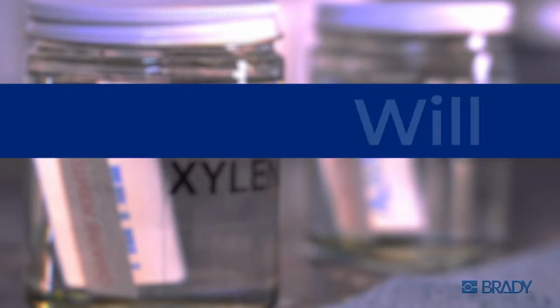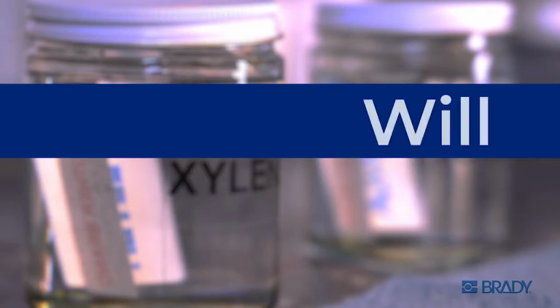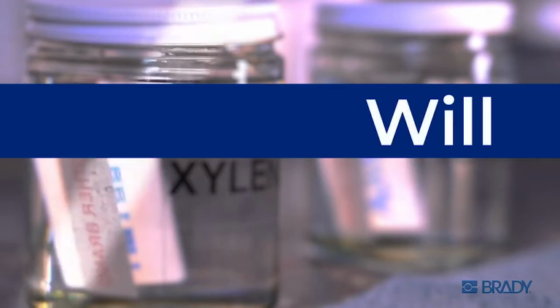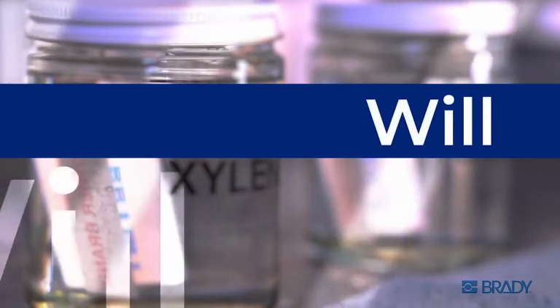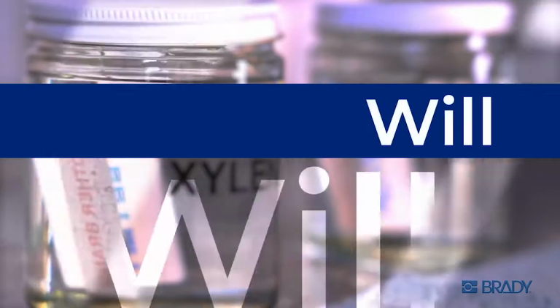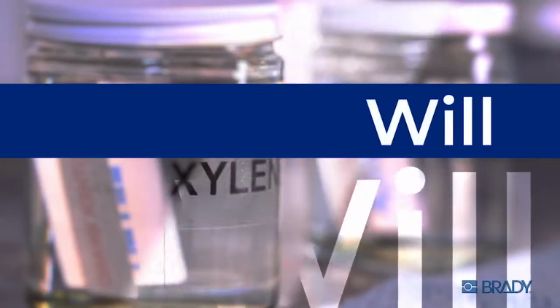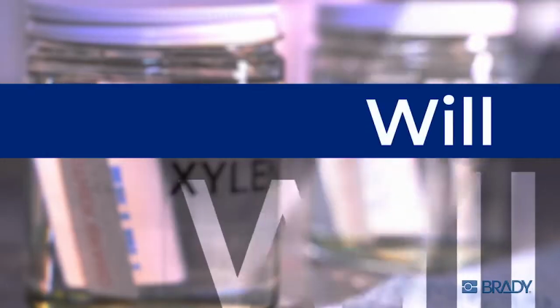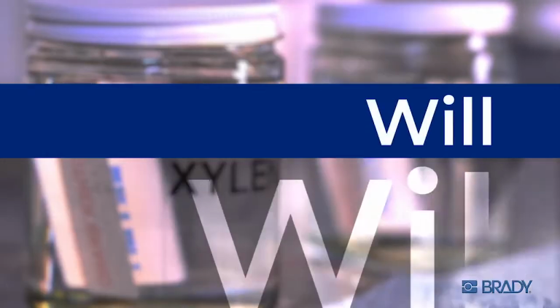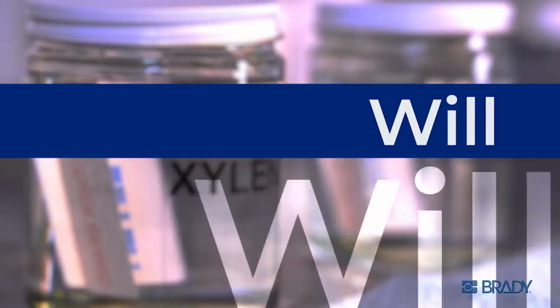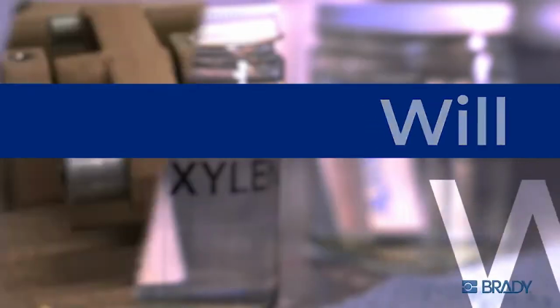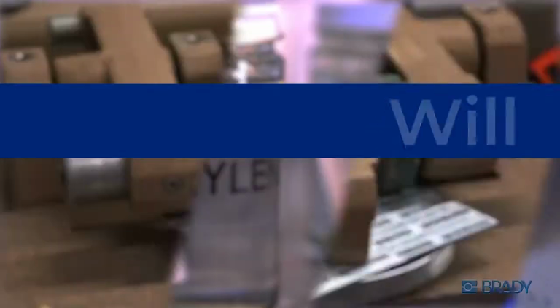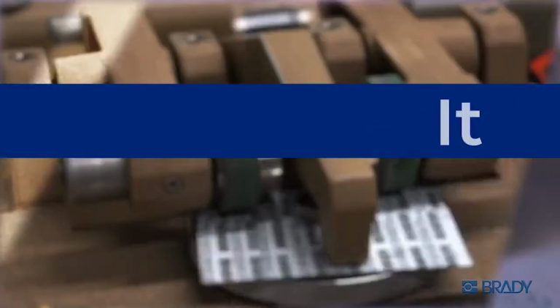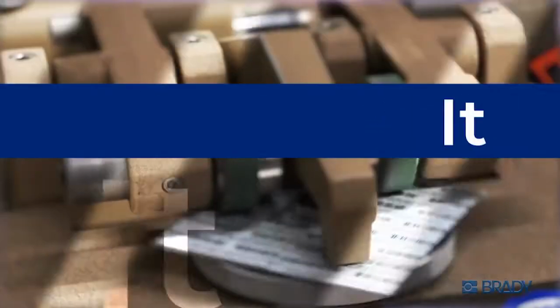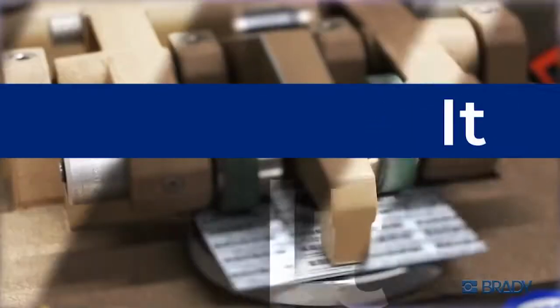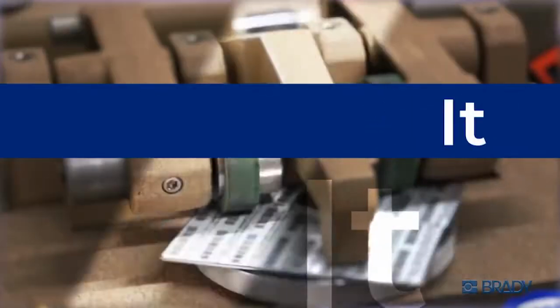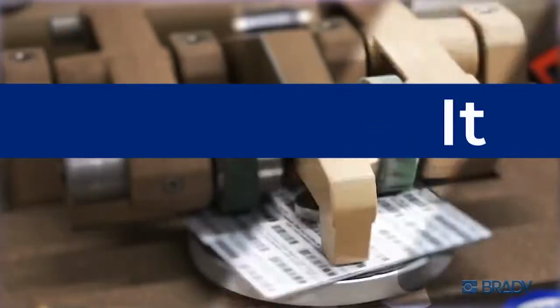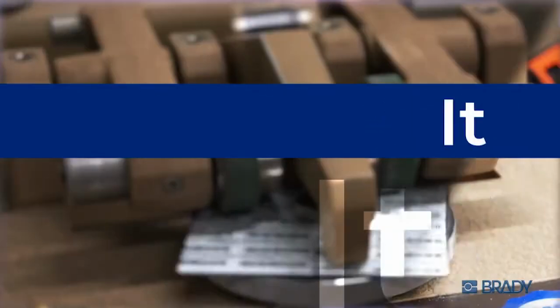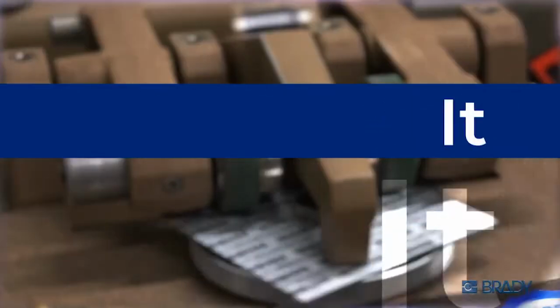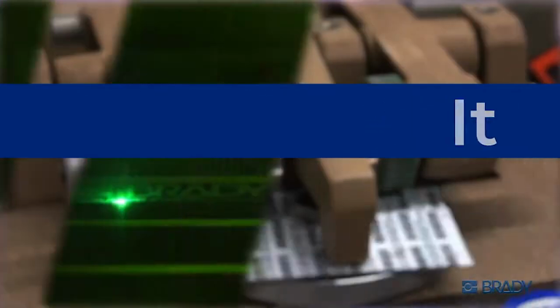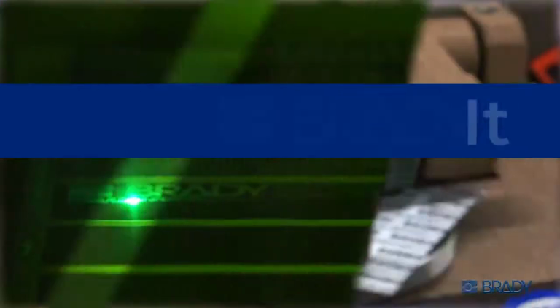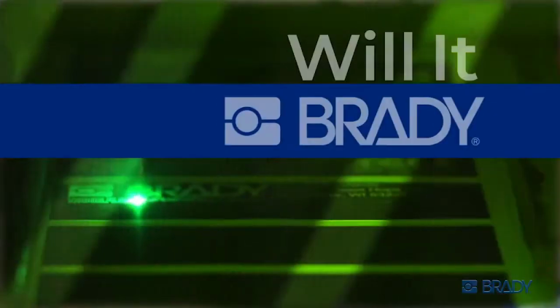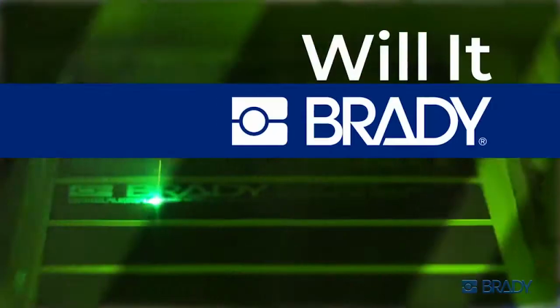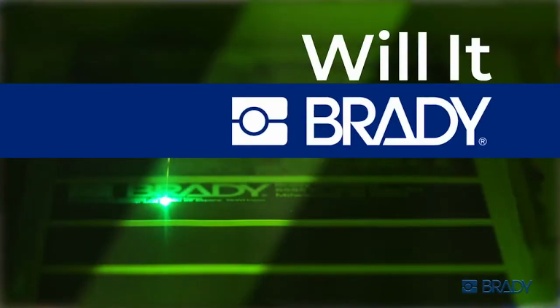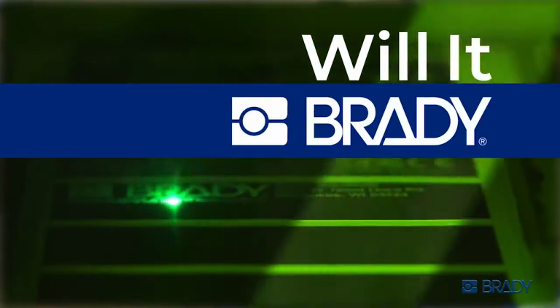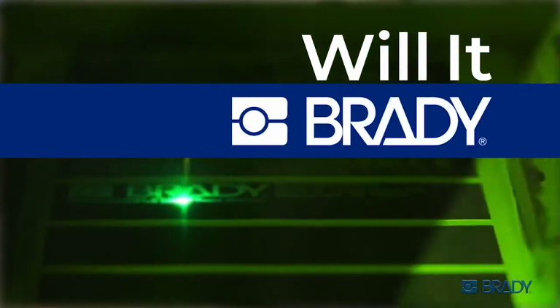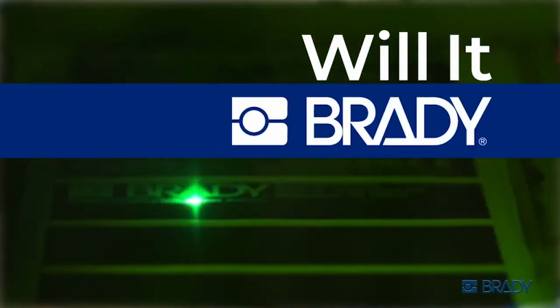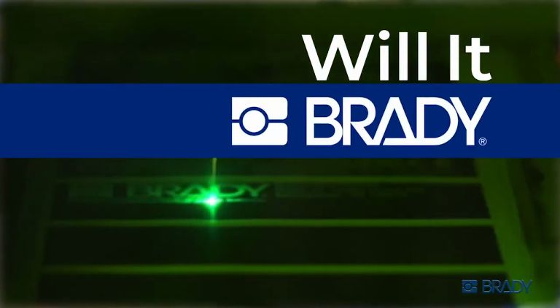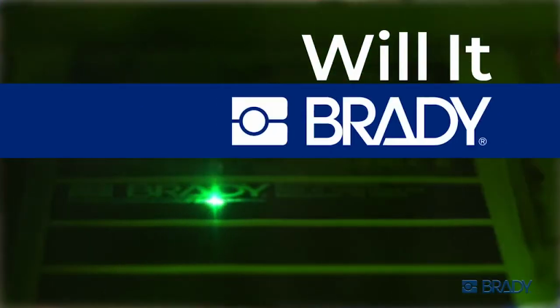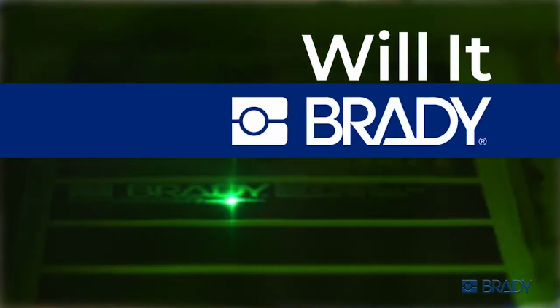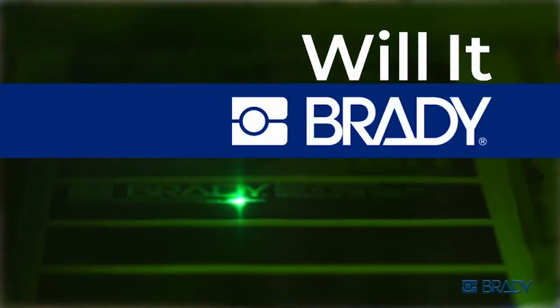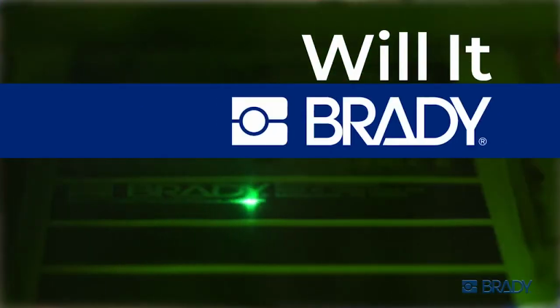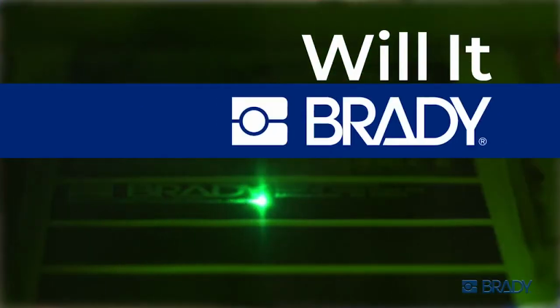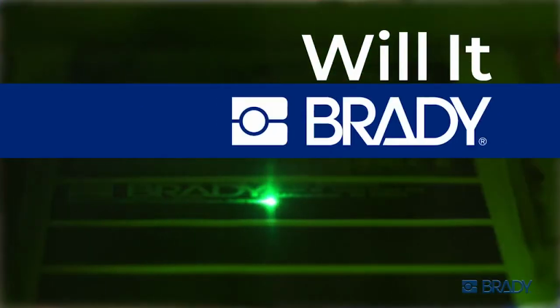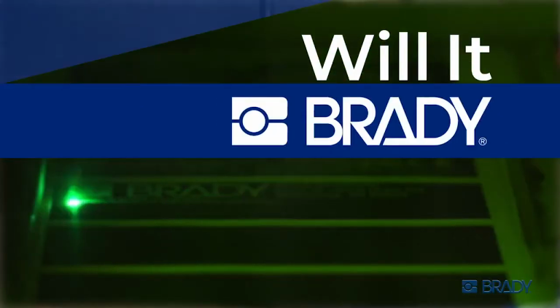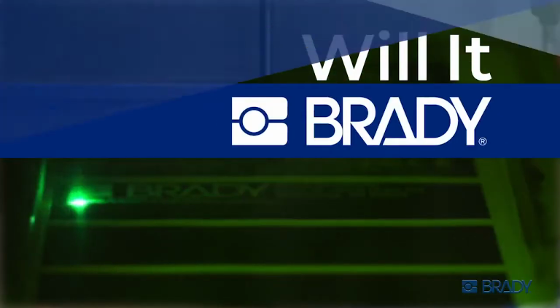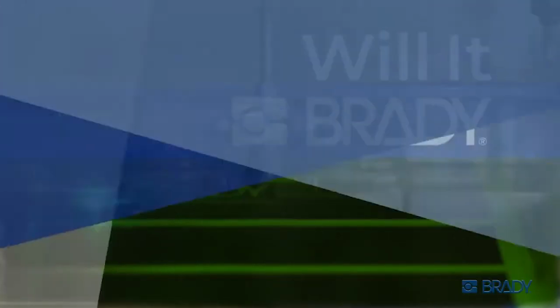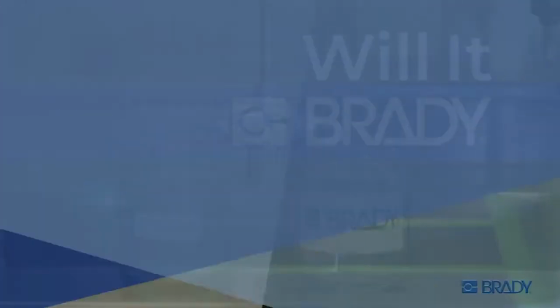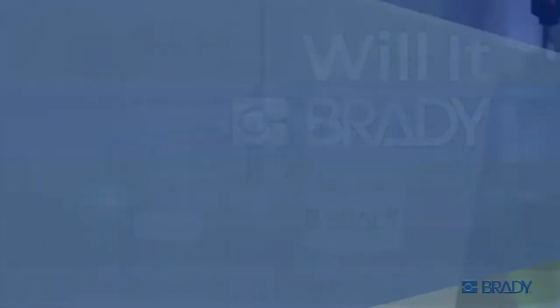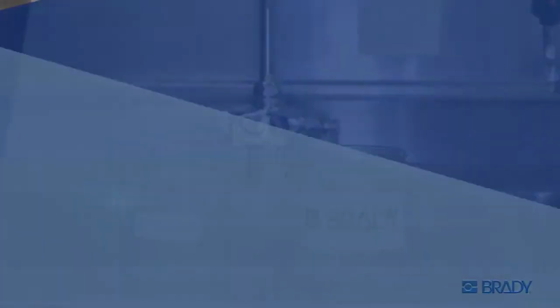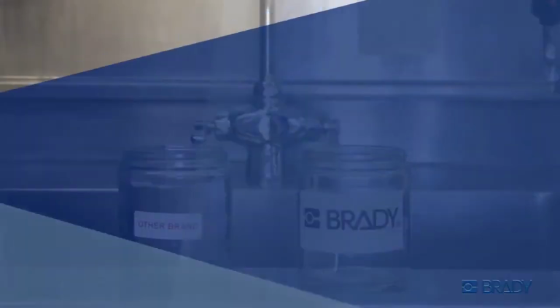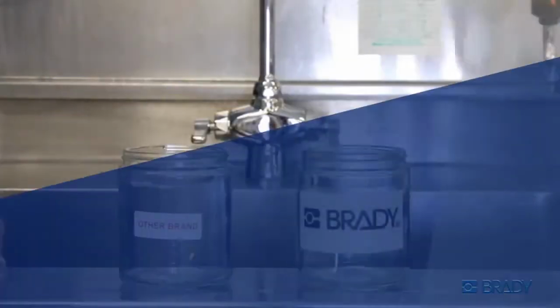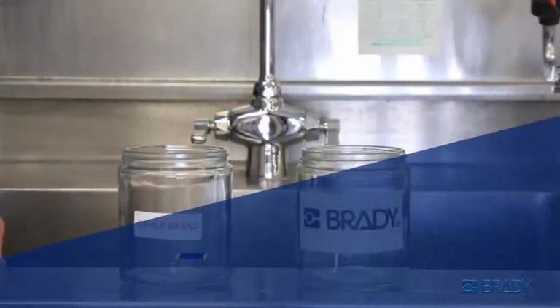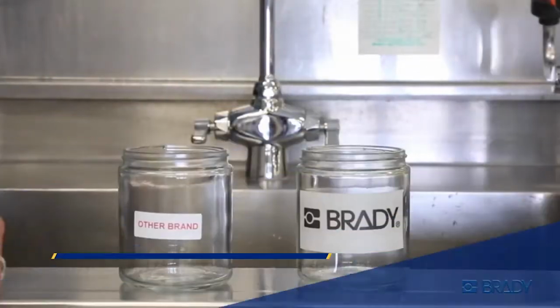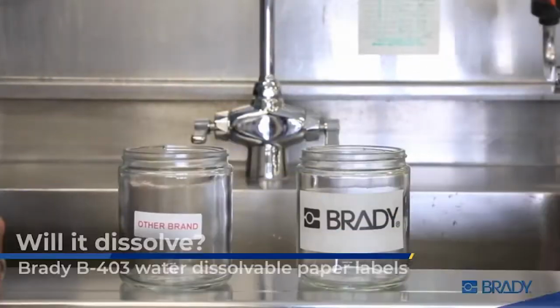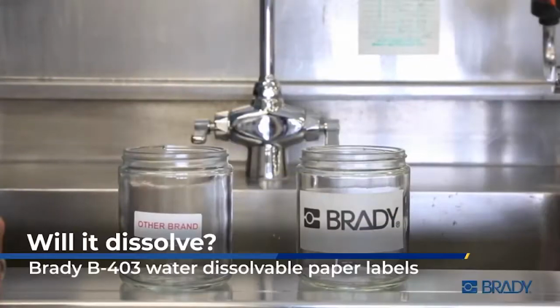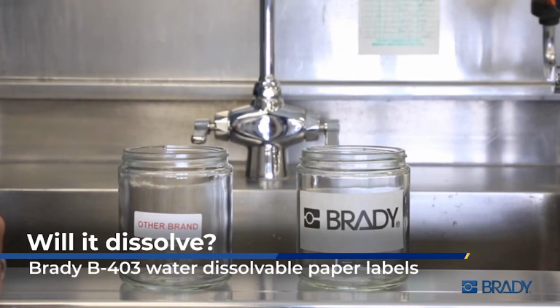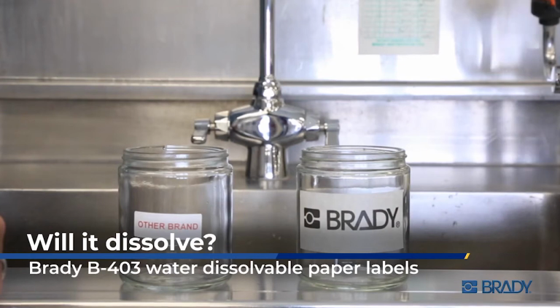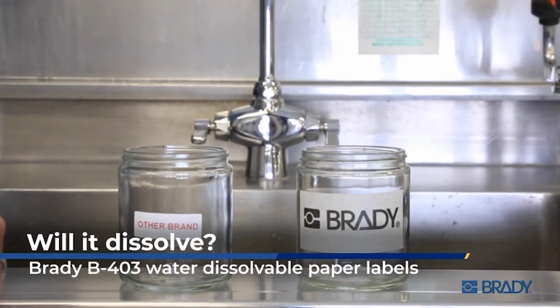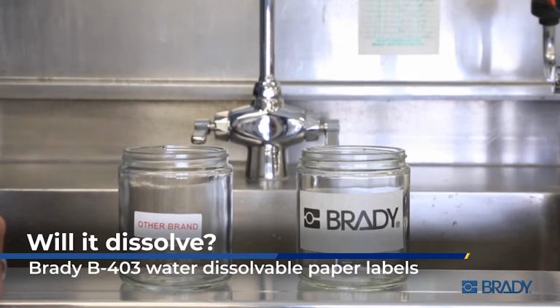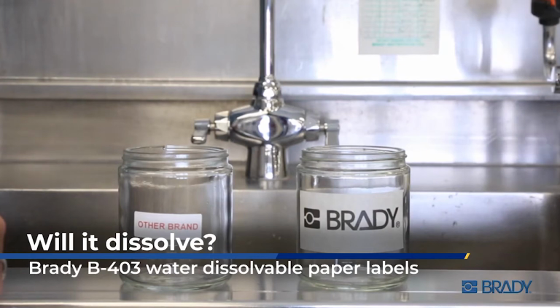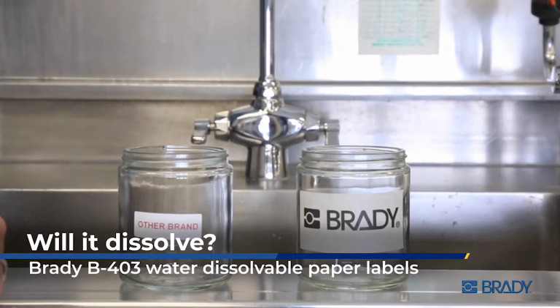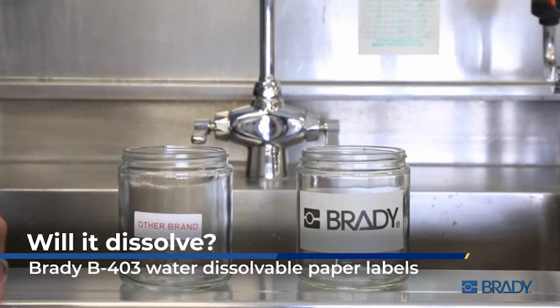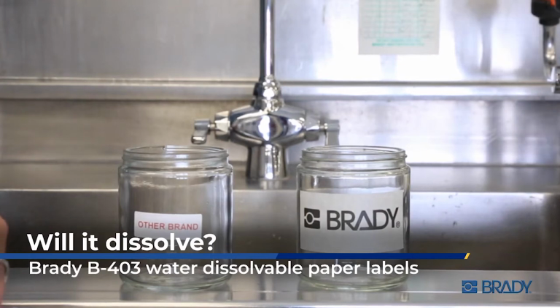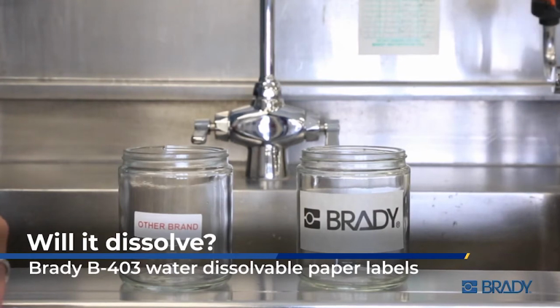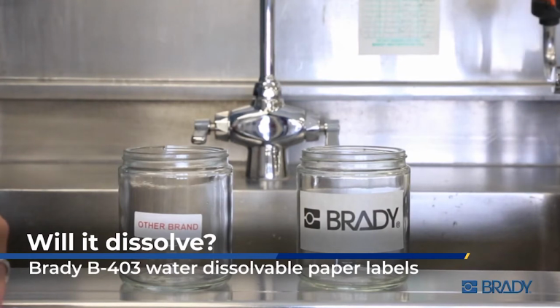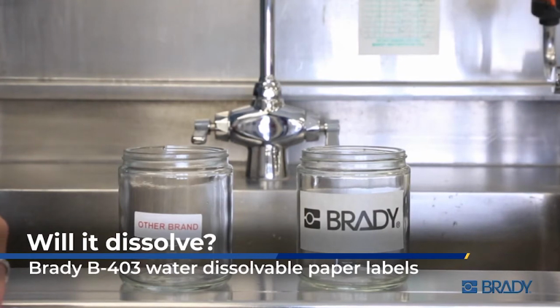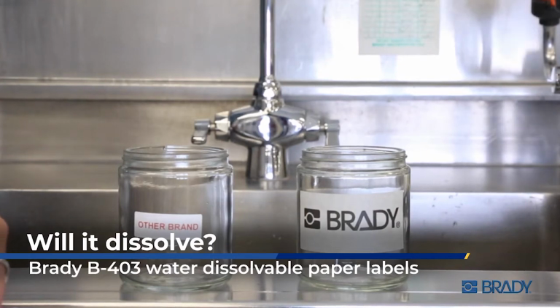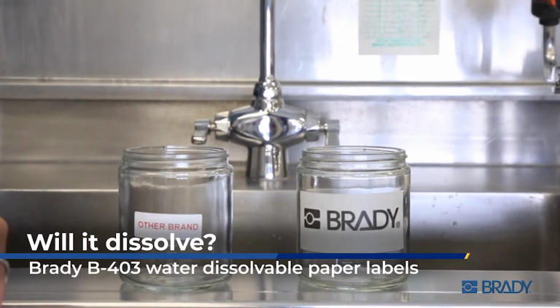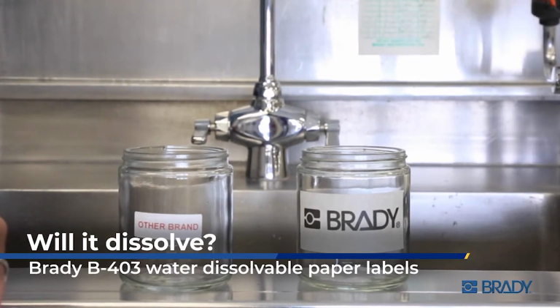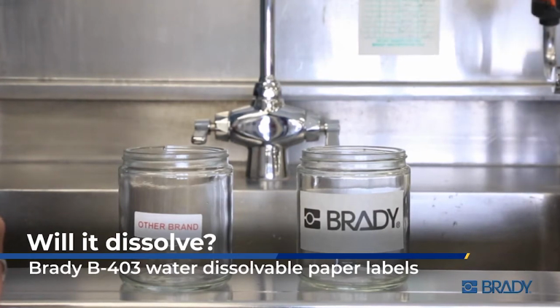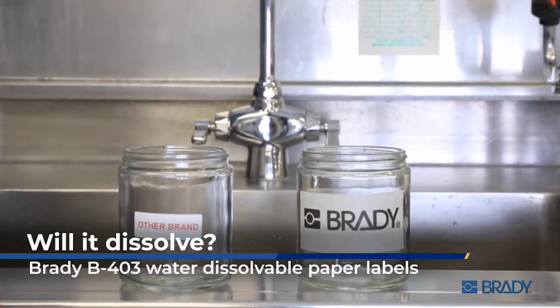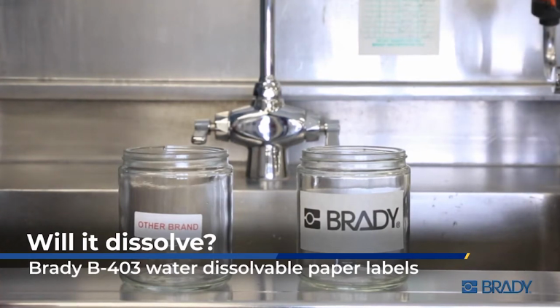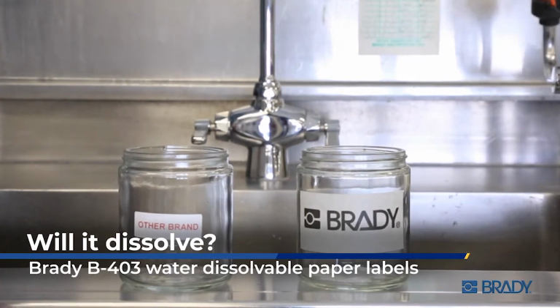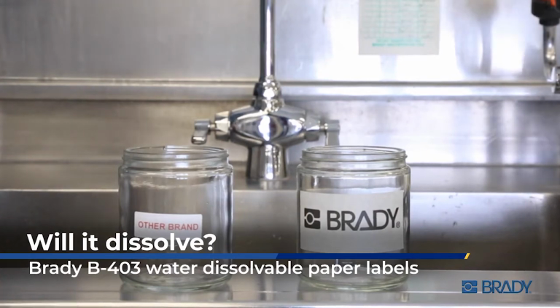Brady engineers all of its products to the highest standards of performance. But talk is cheap, so we're going to prove it.